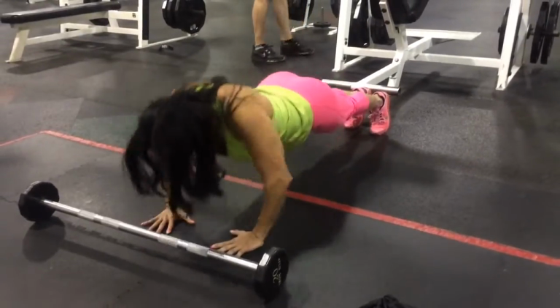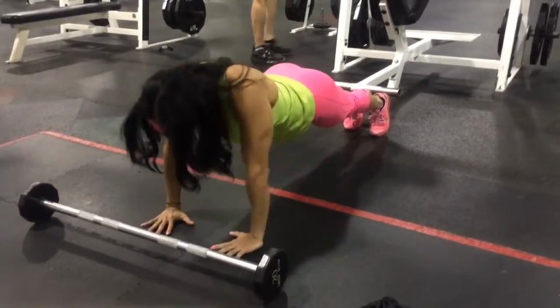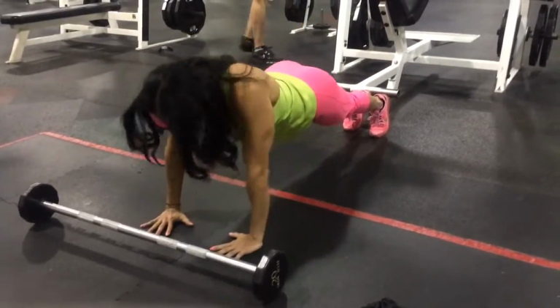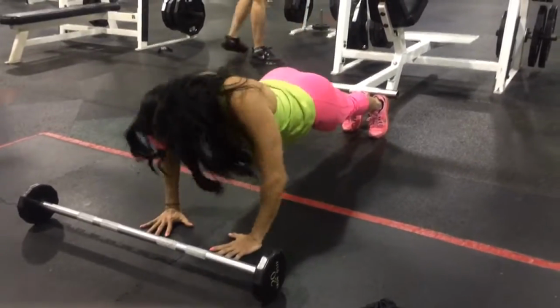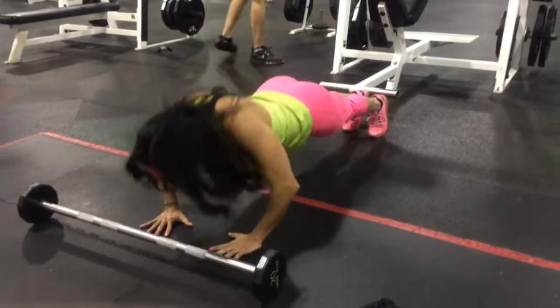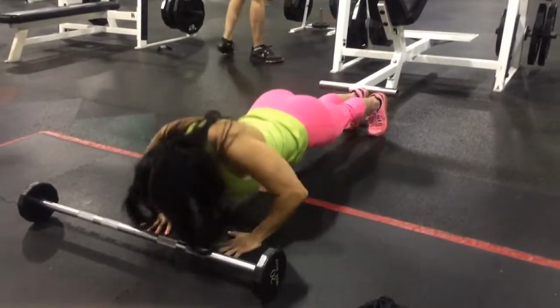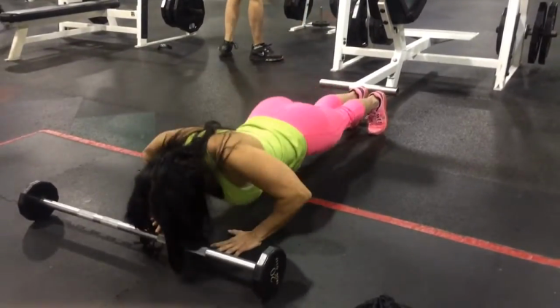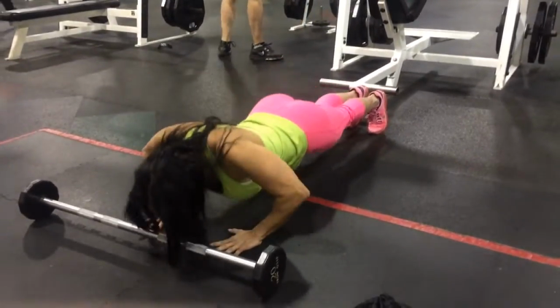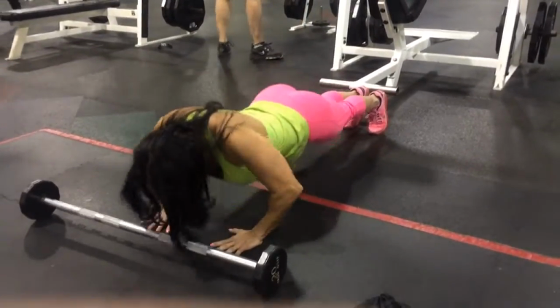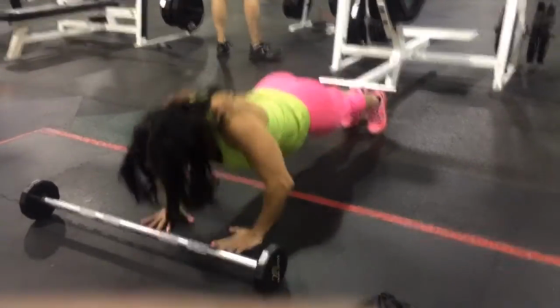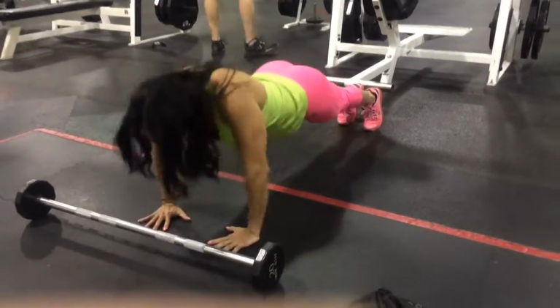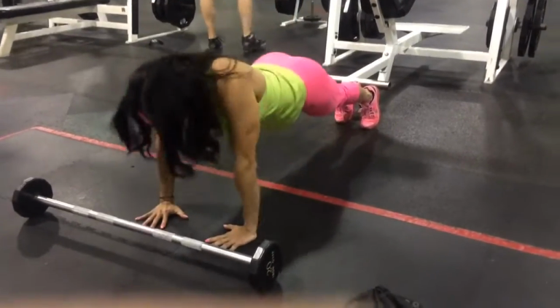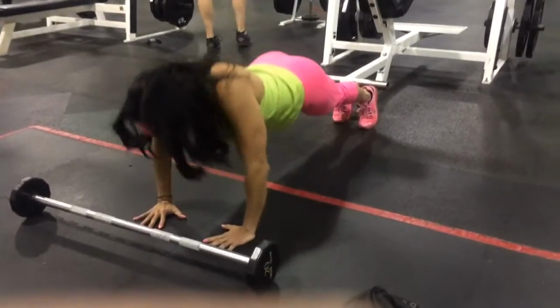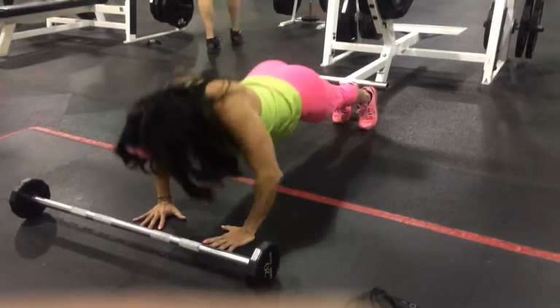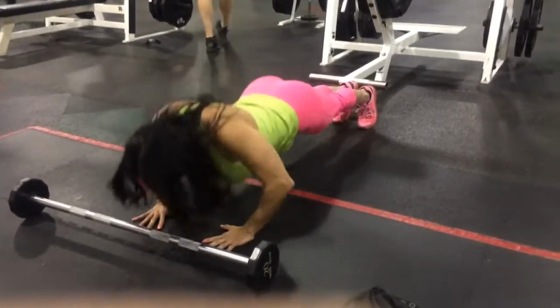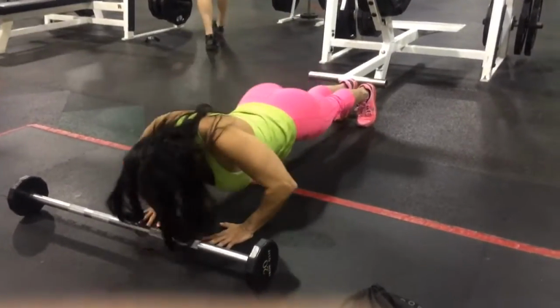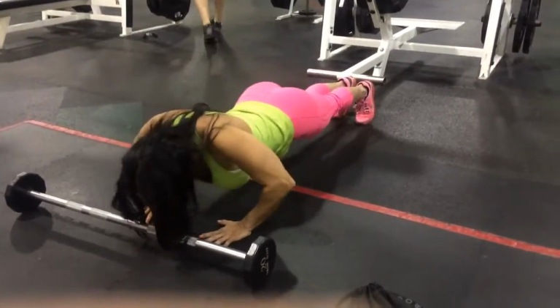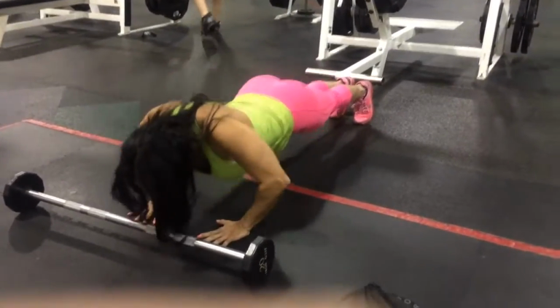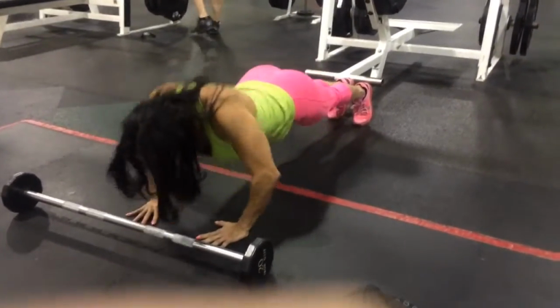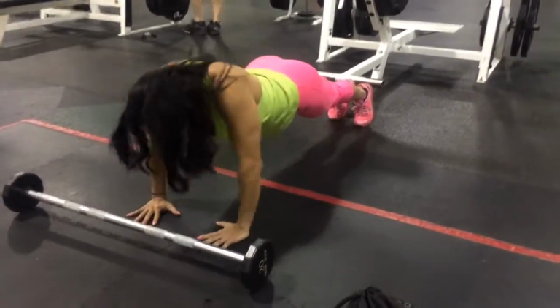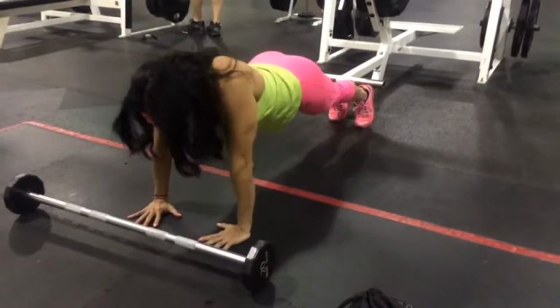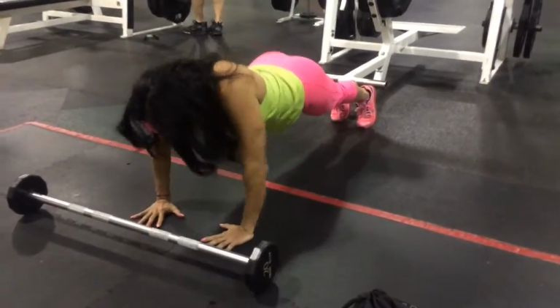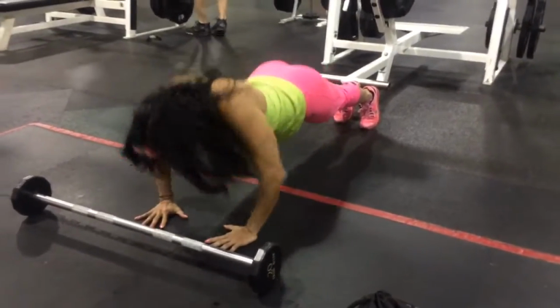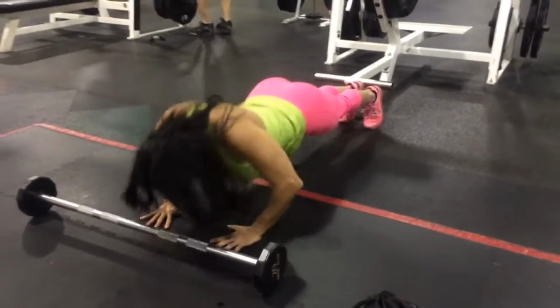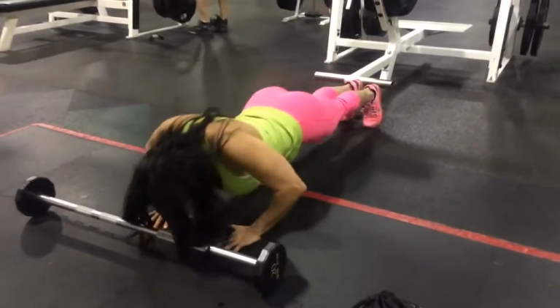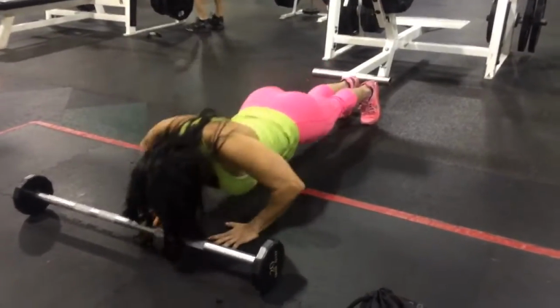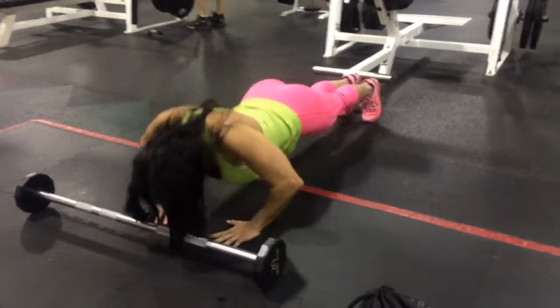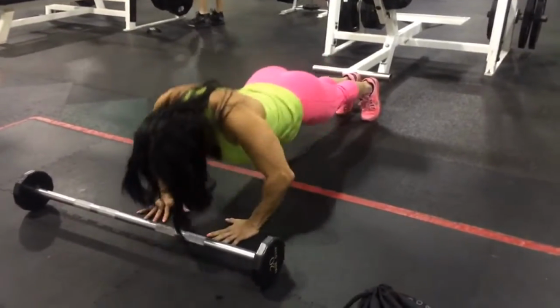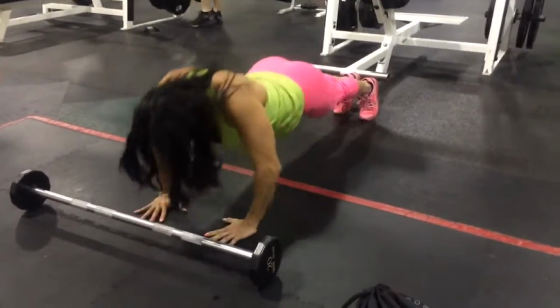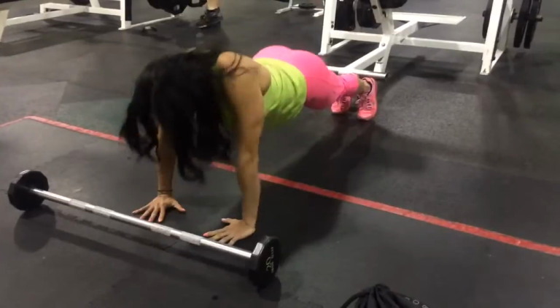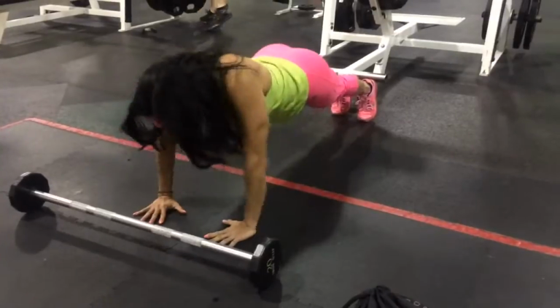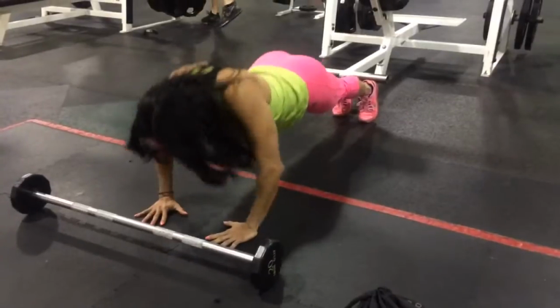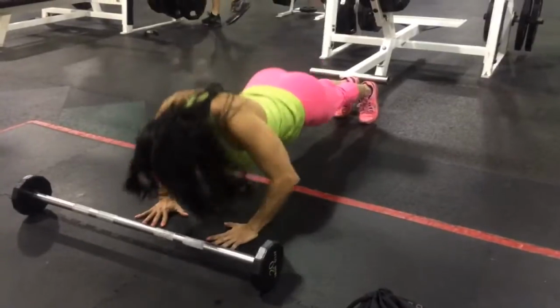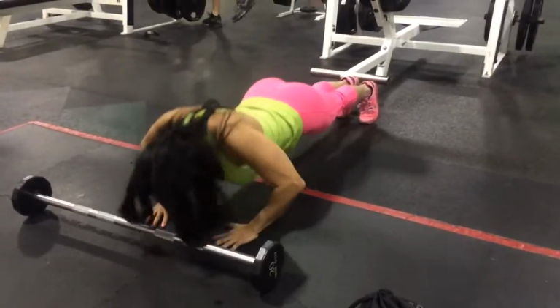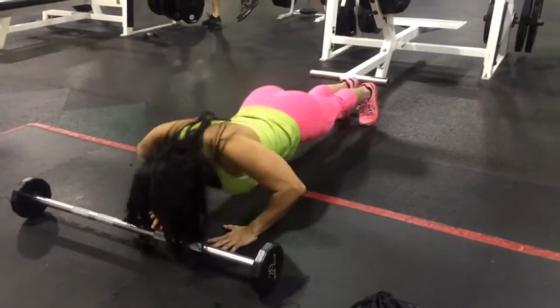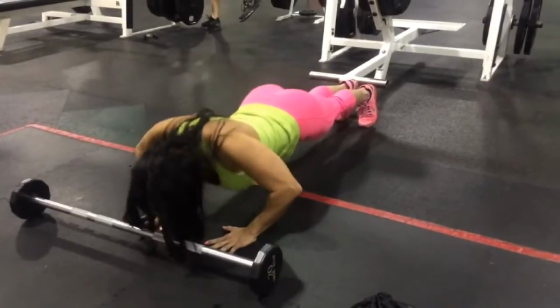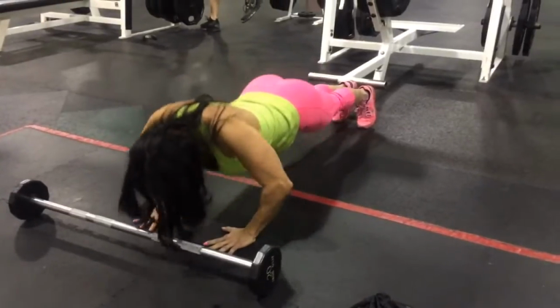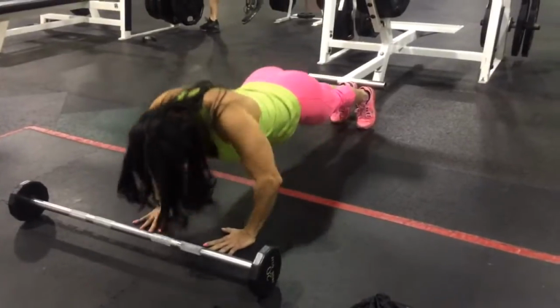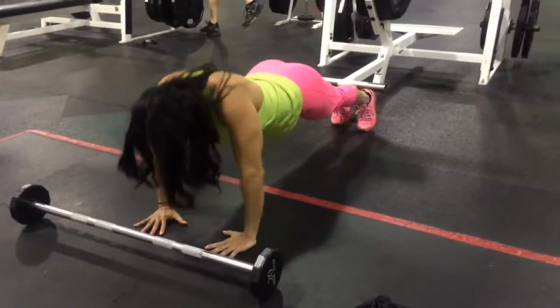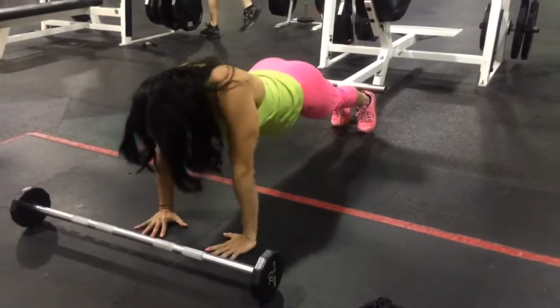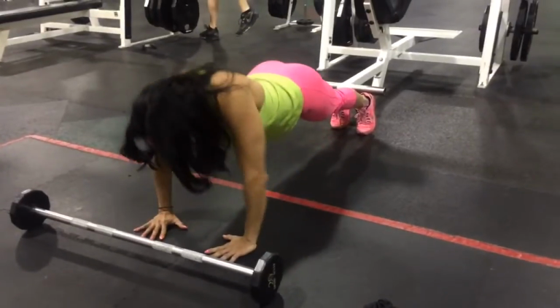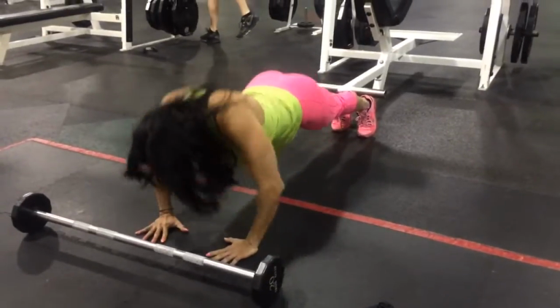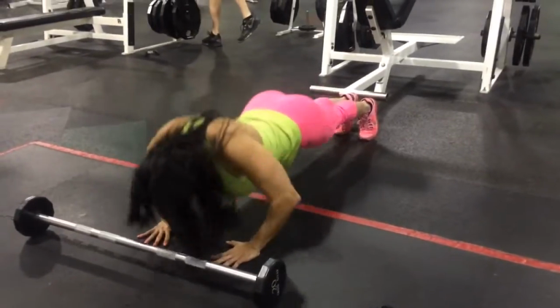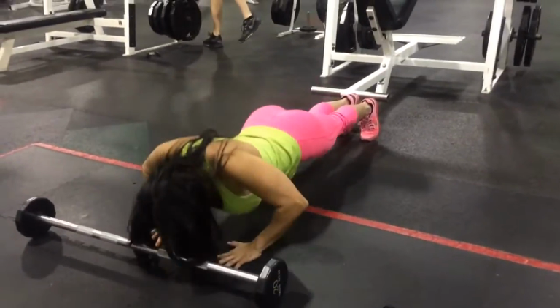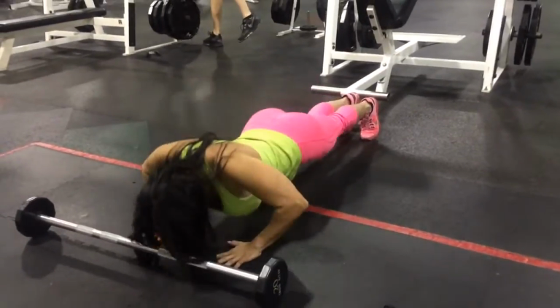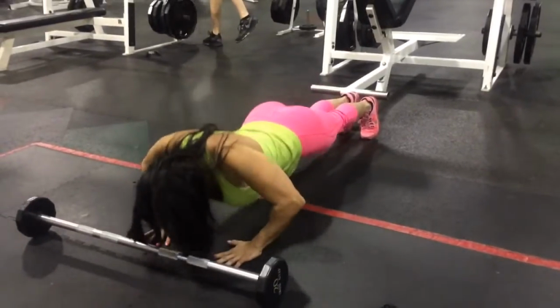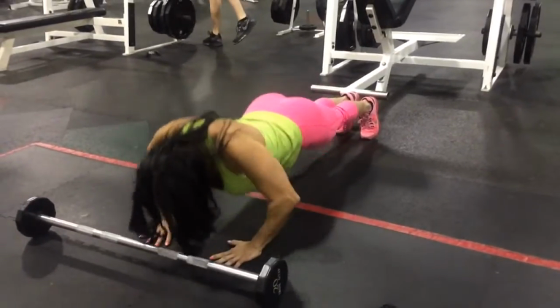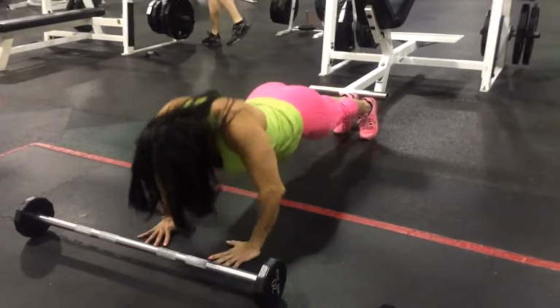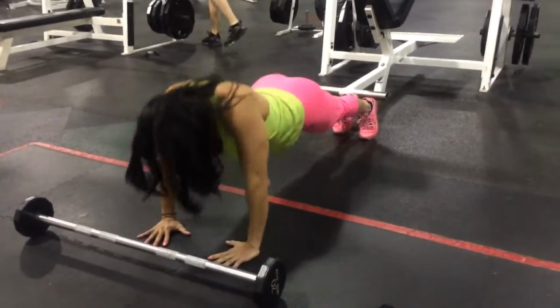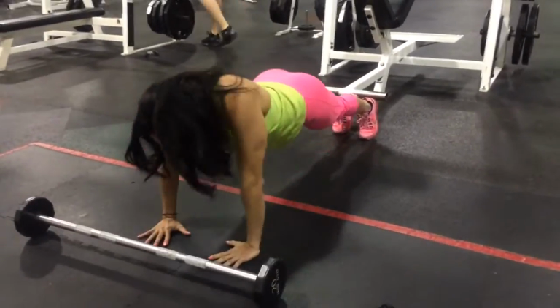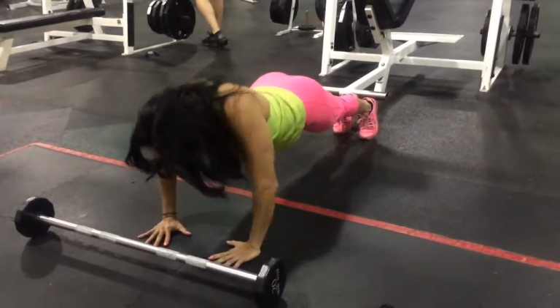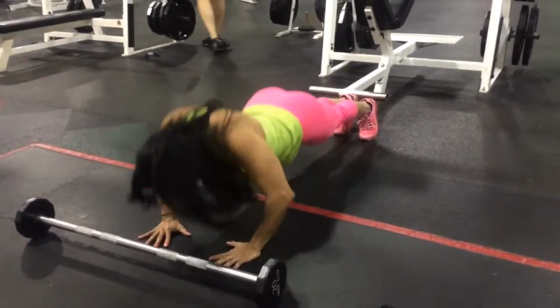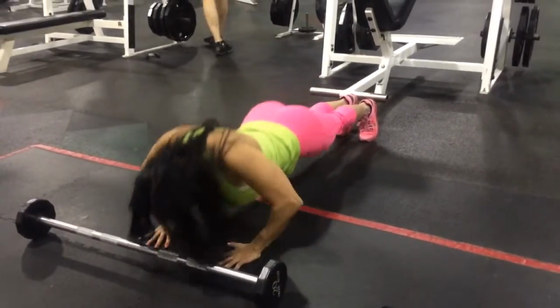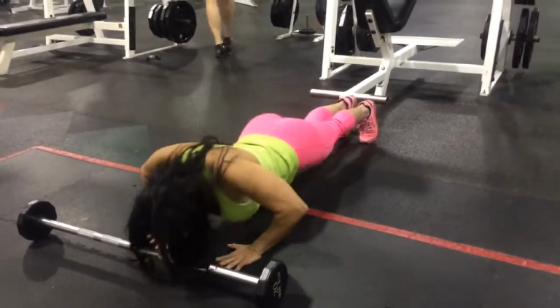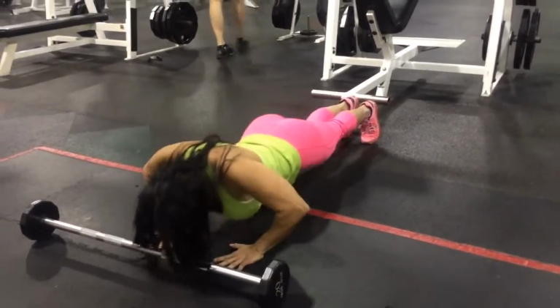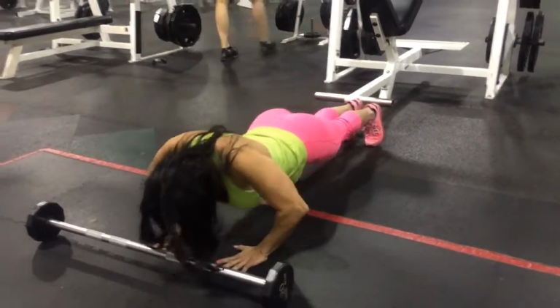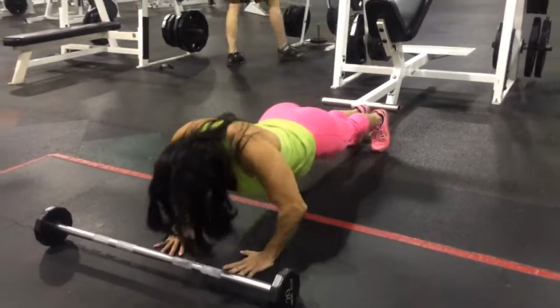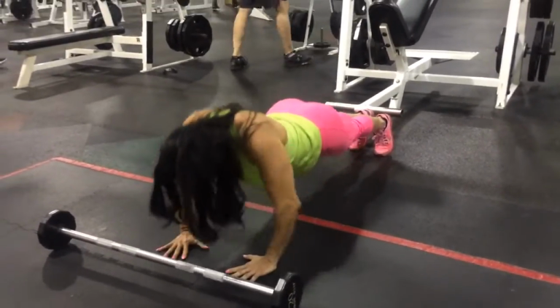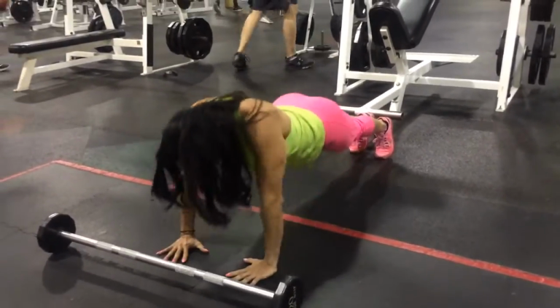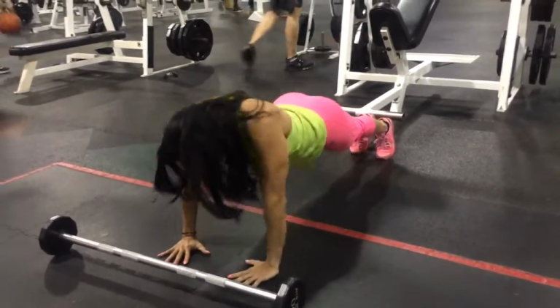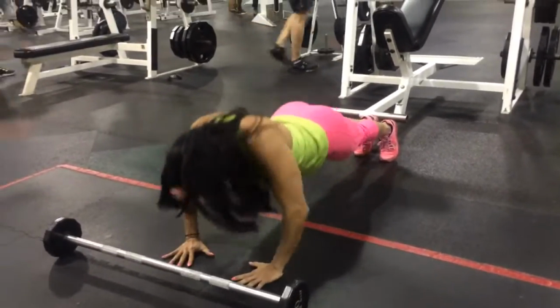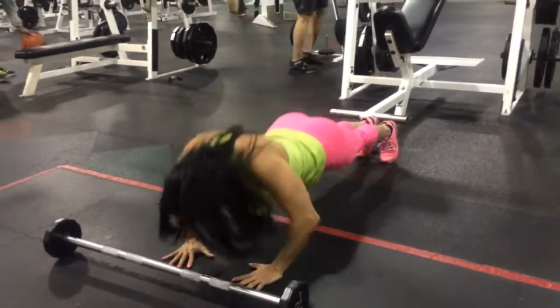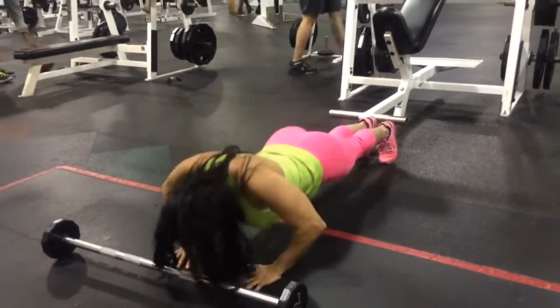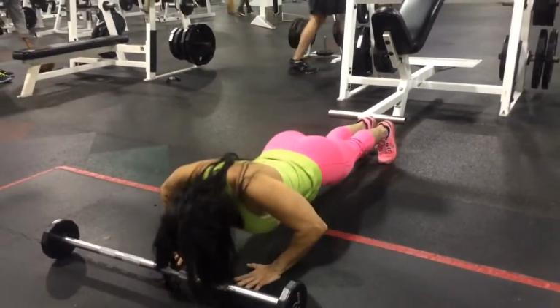Quick workout. One. Do pressure — as many as you can.